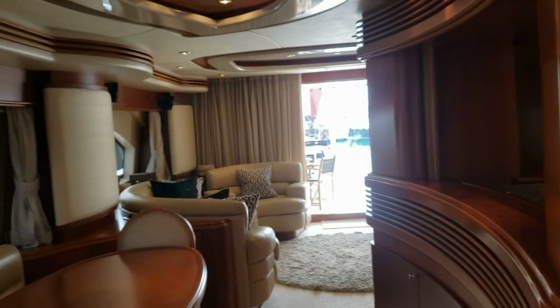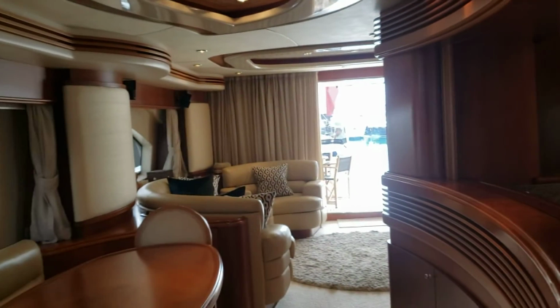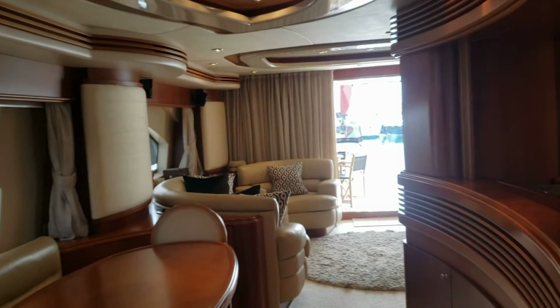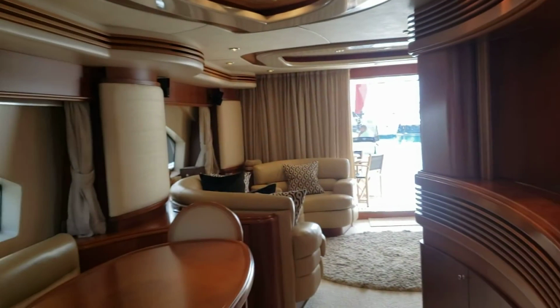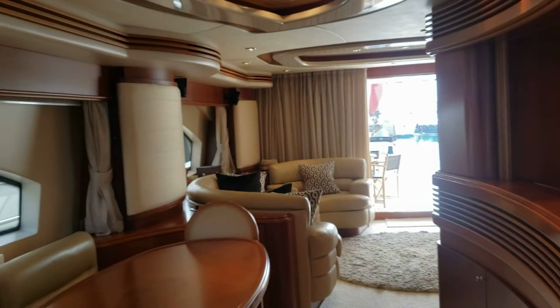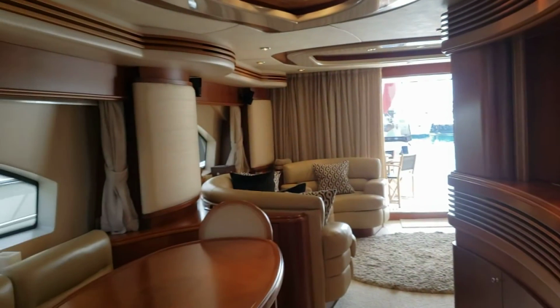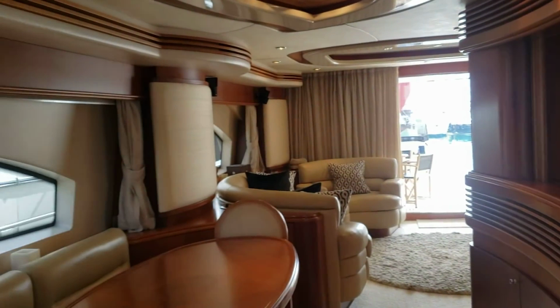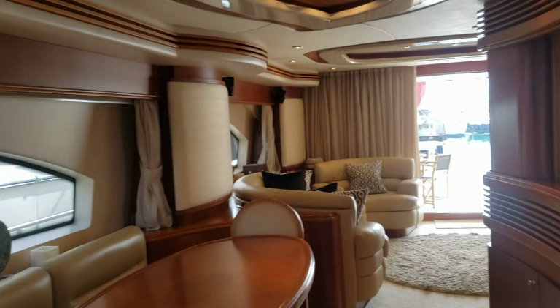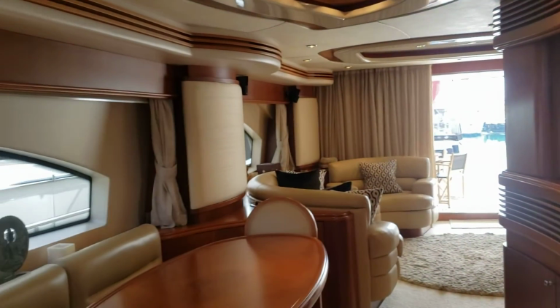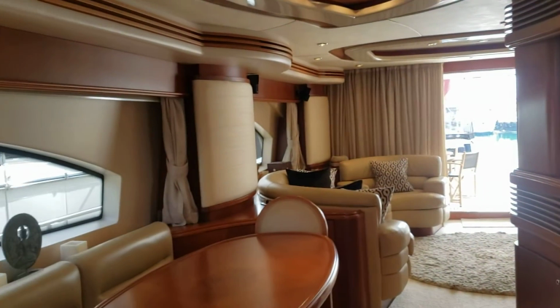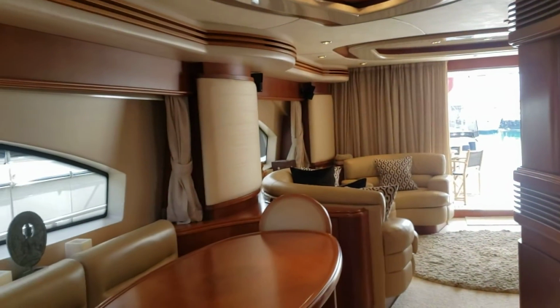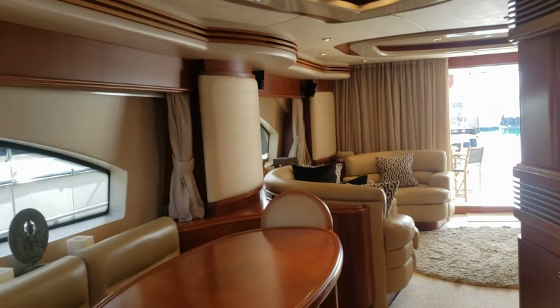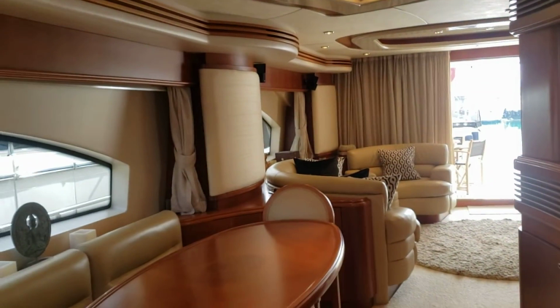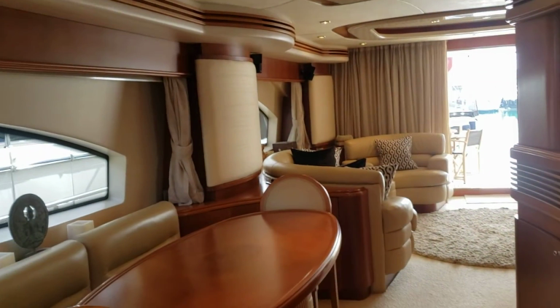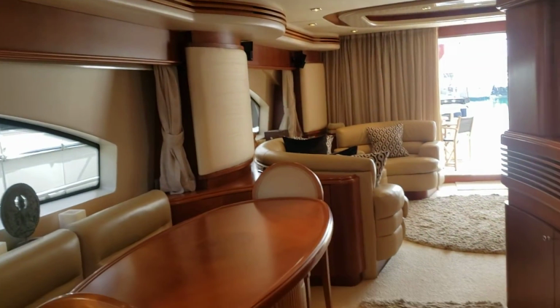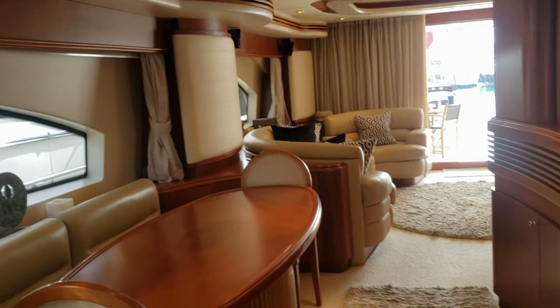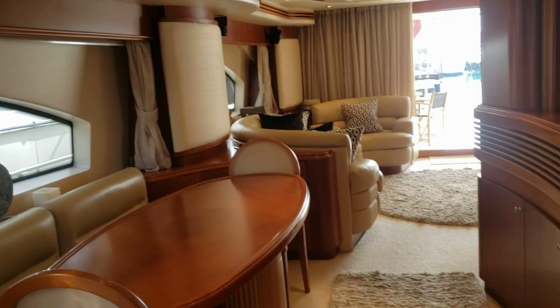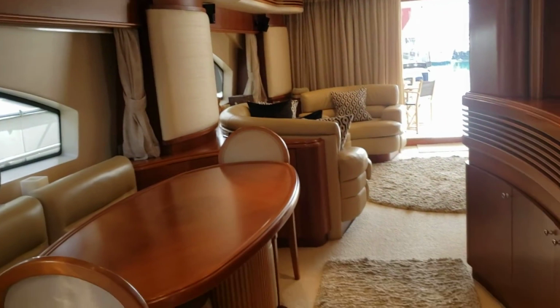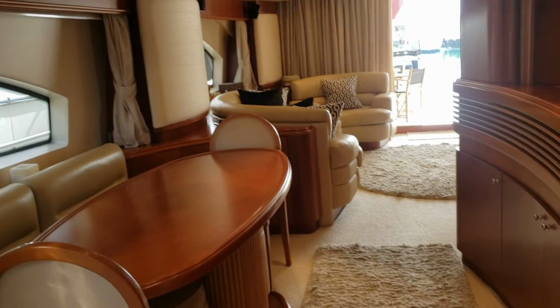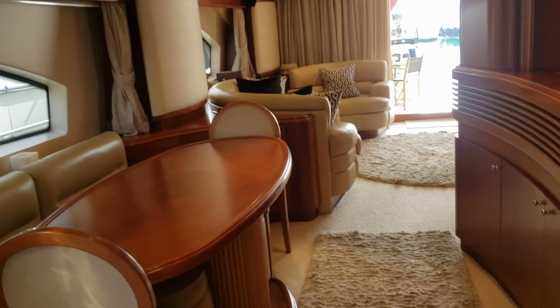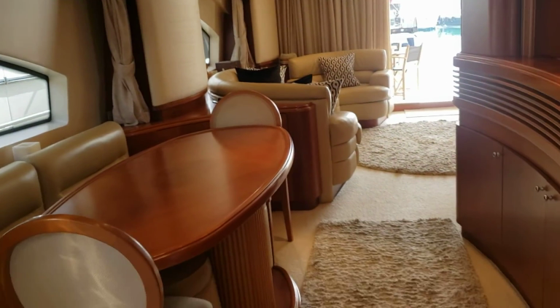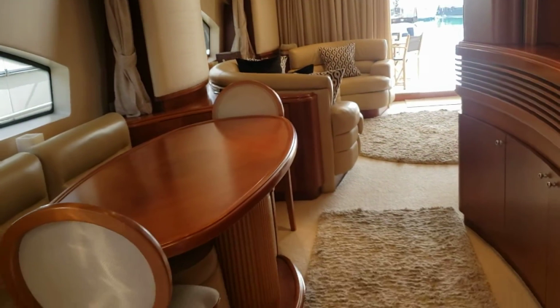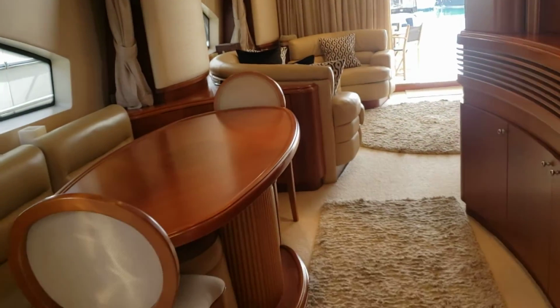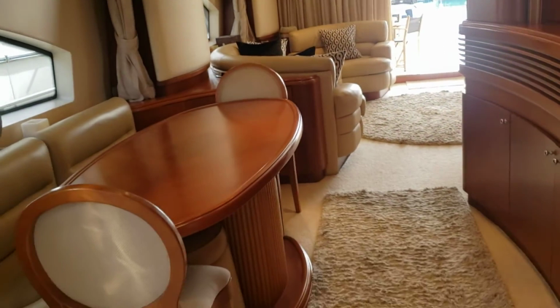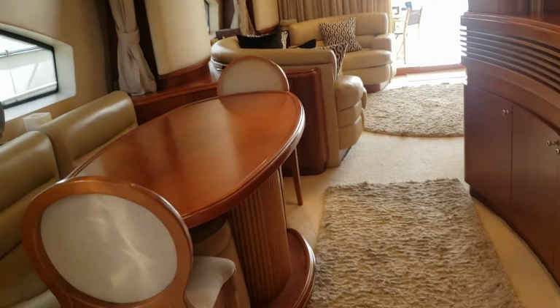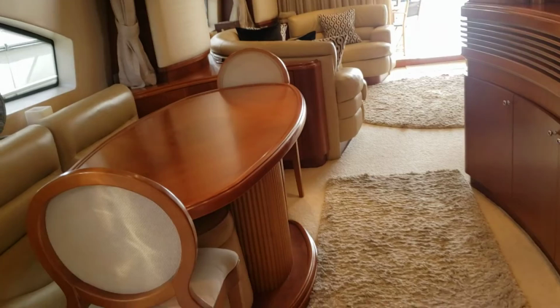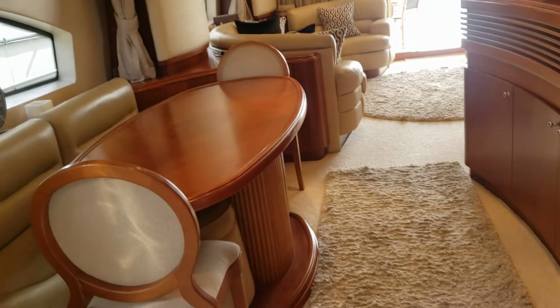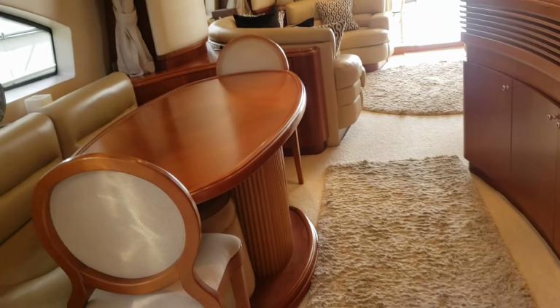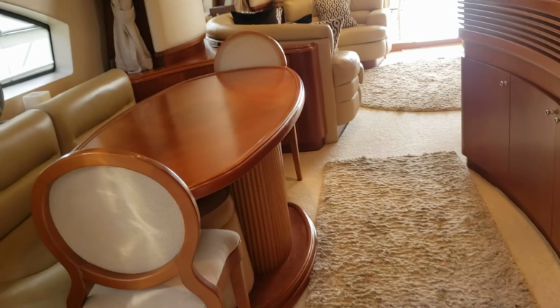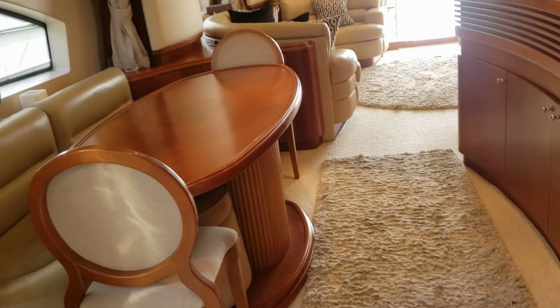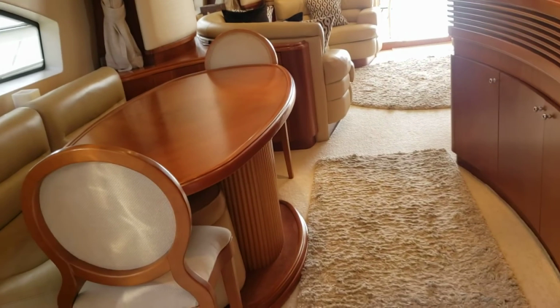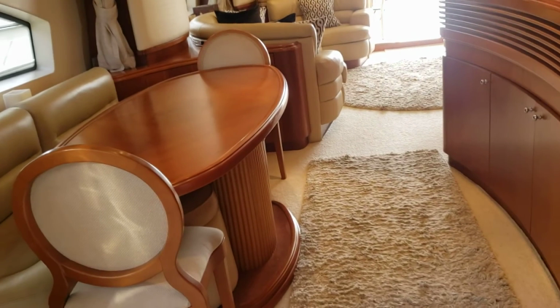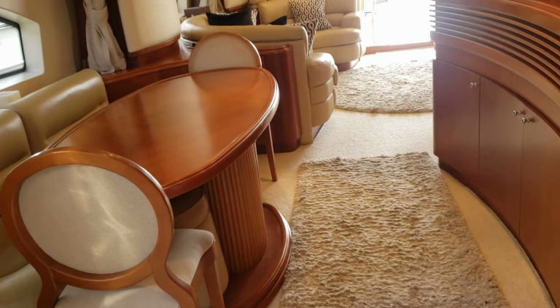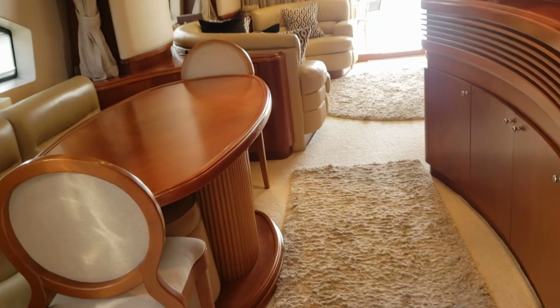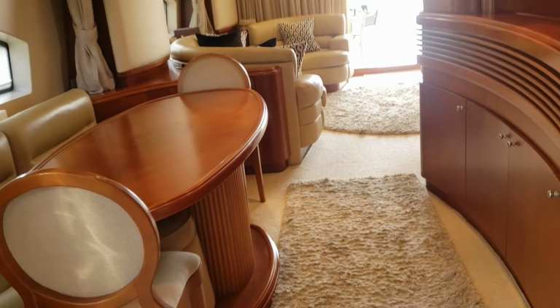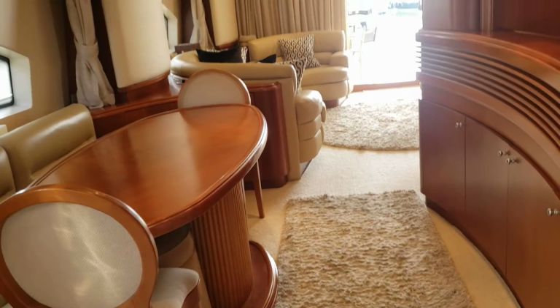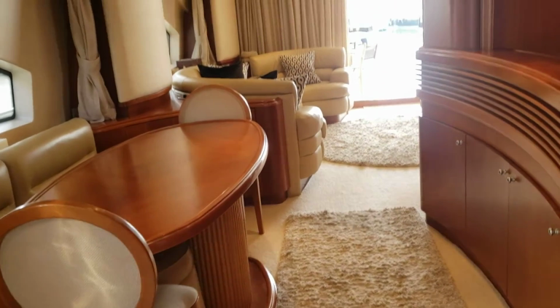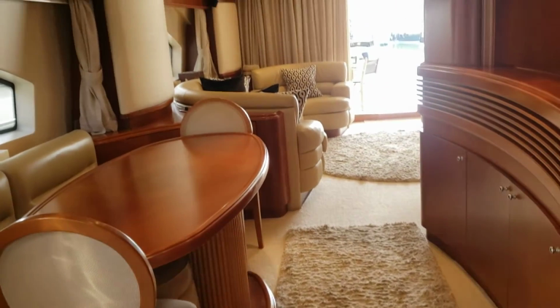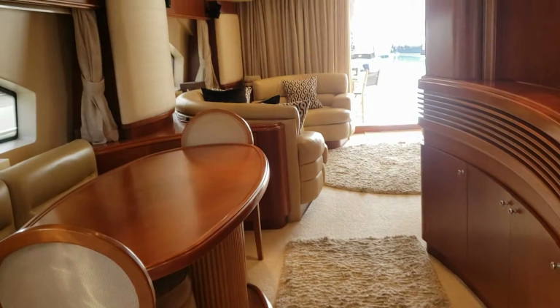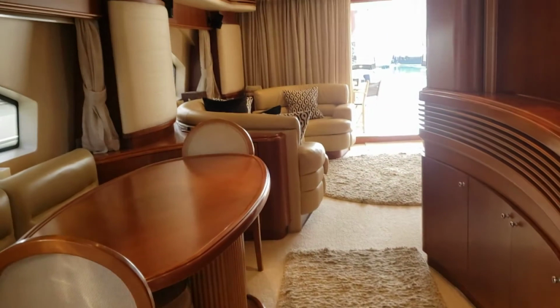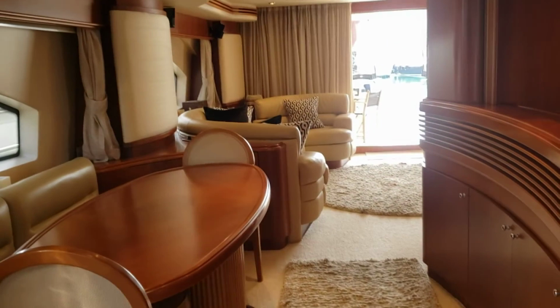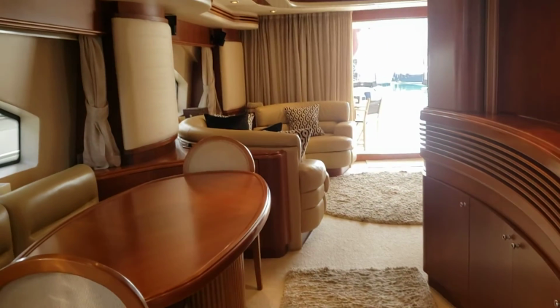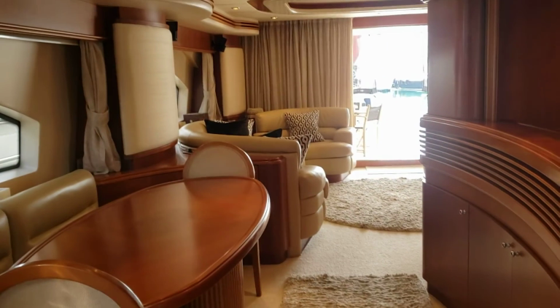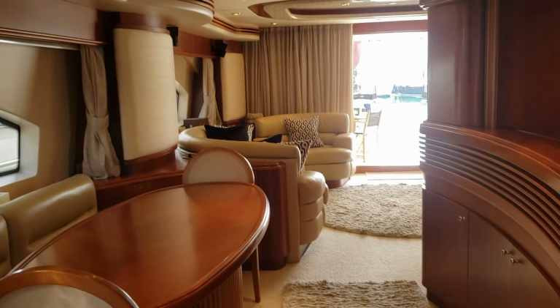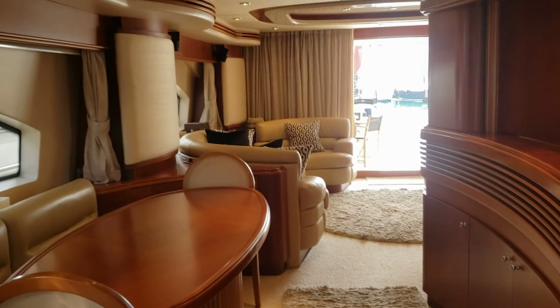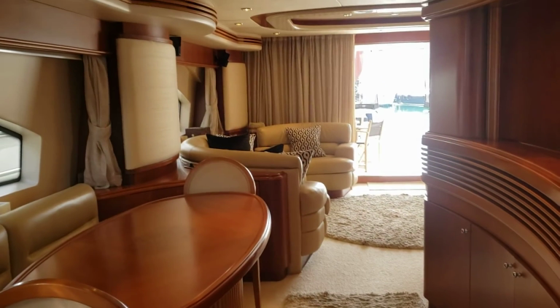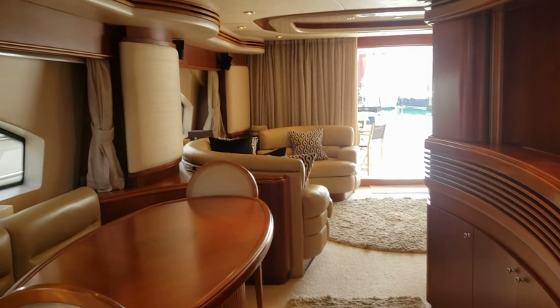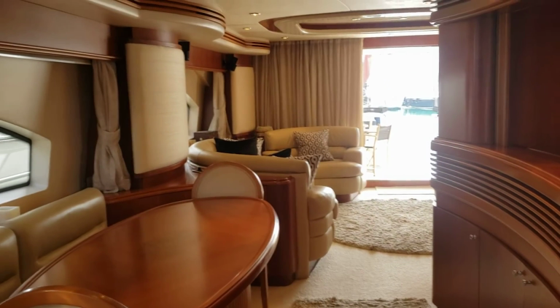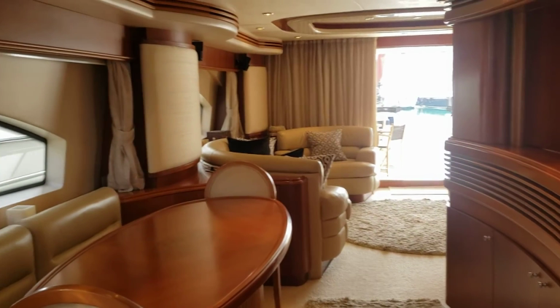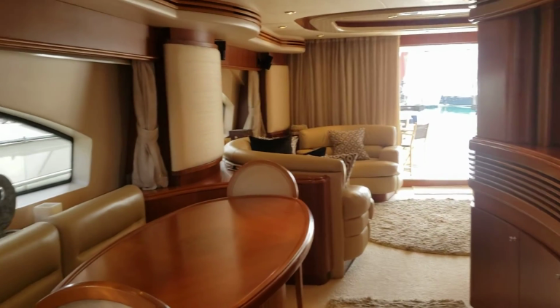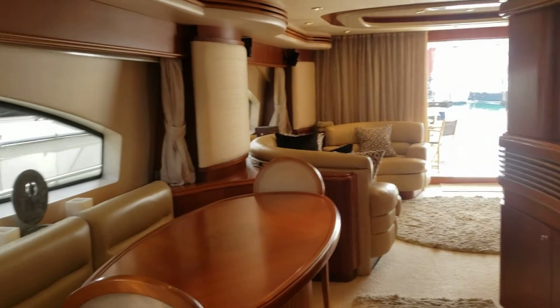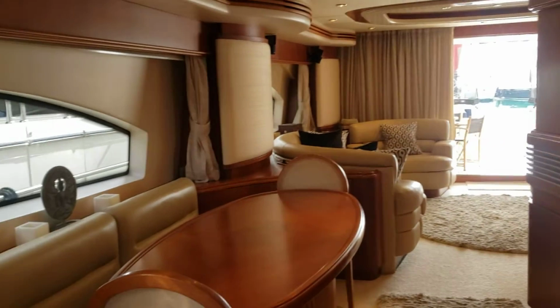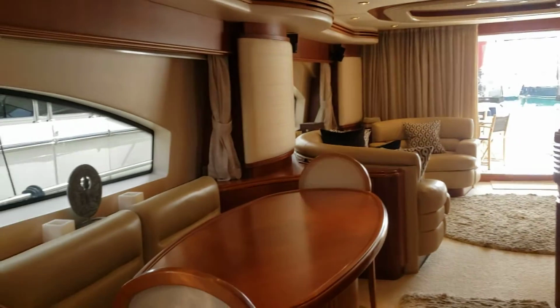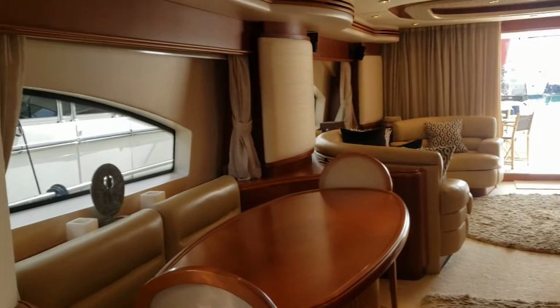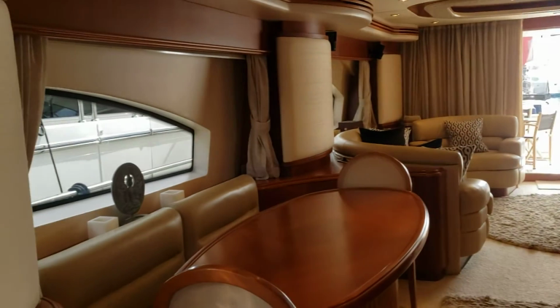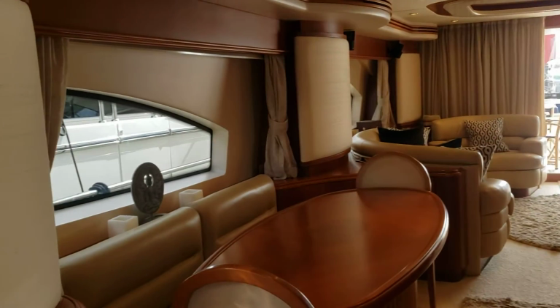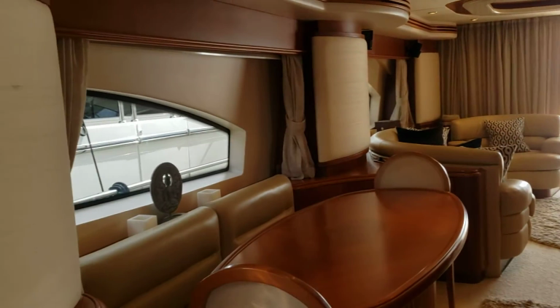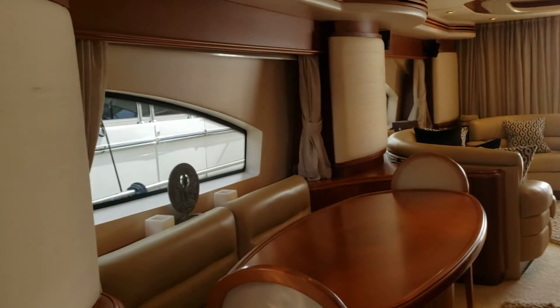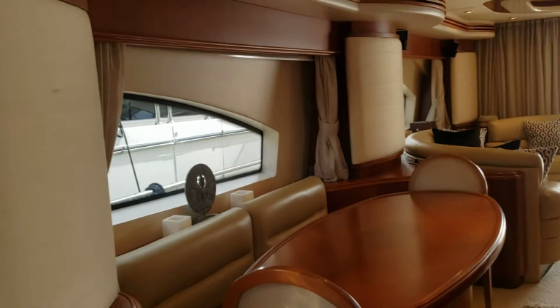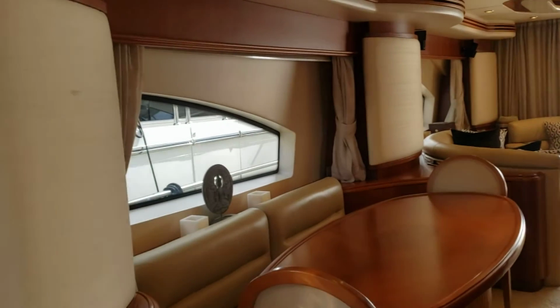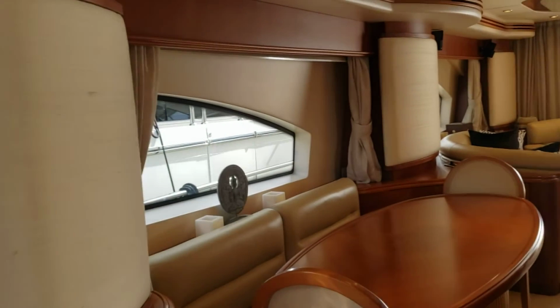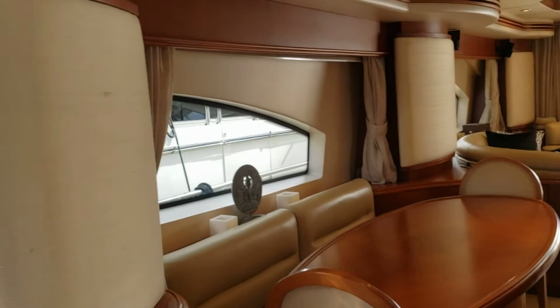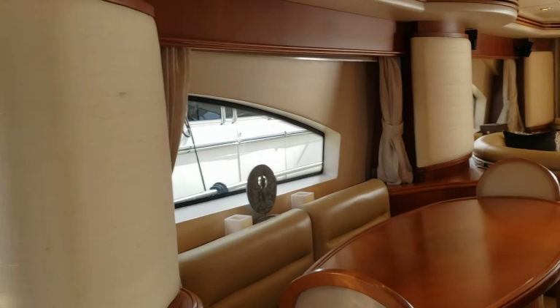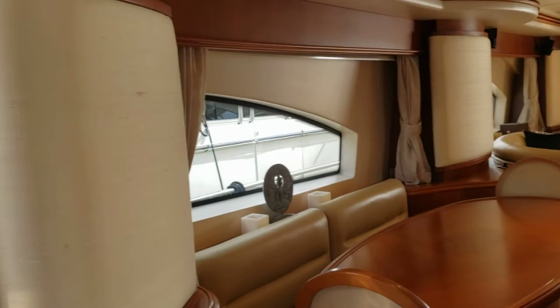And into the dining area — table and galley access.